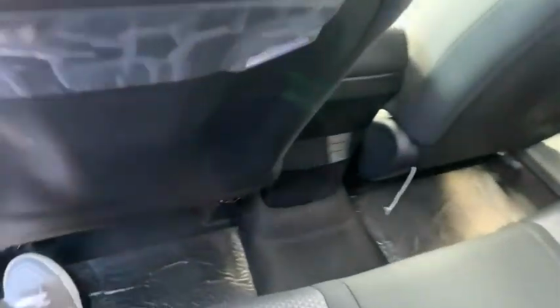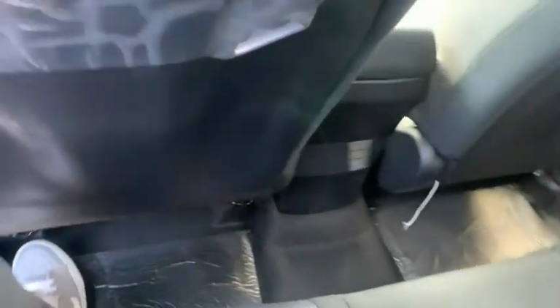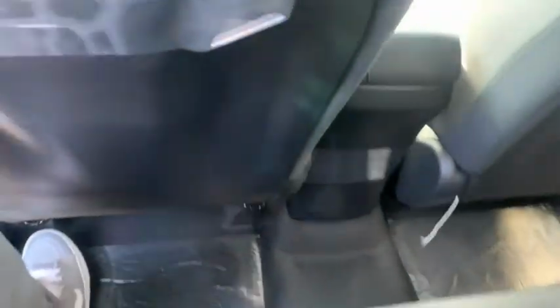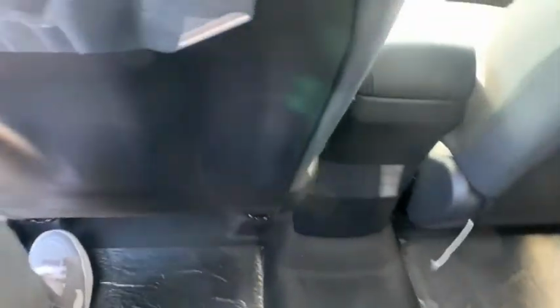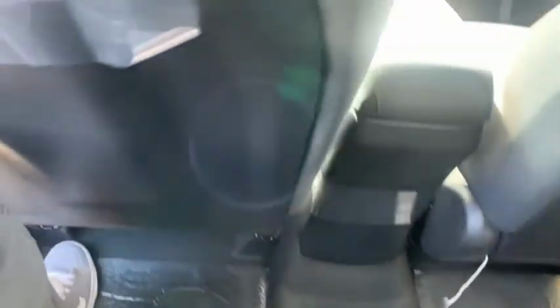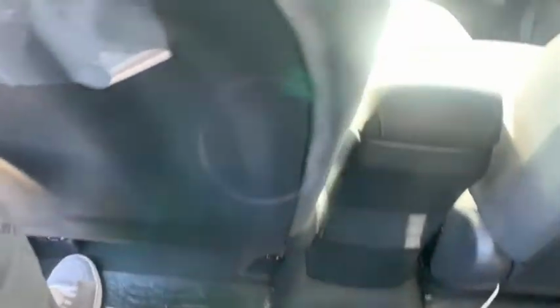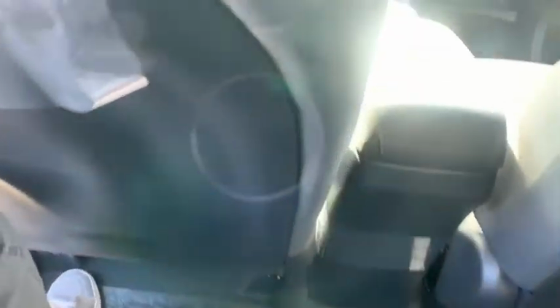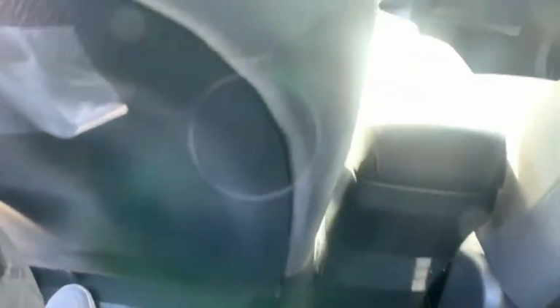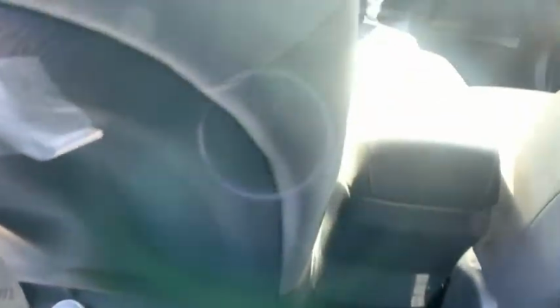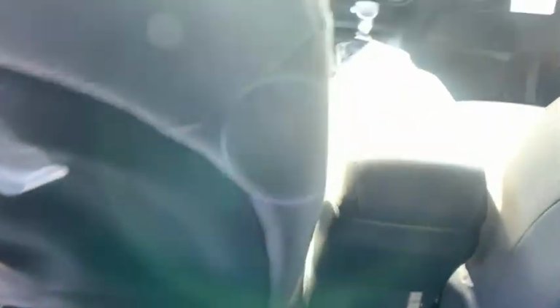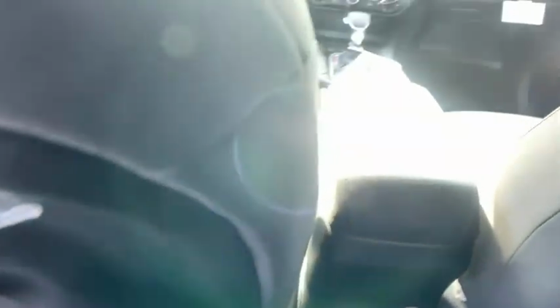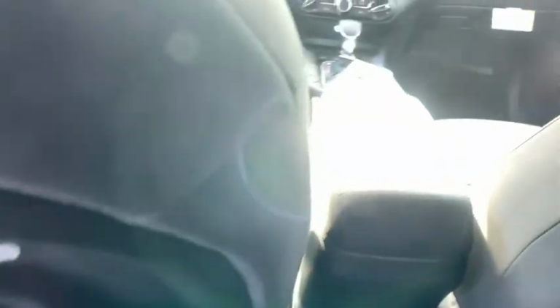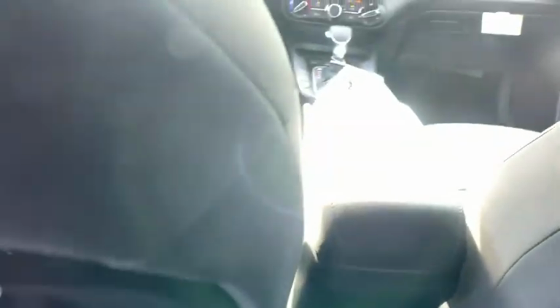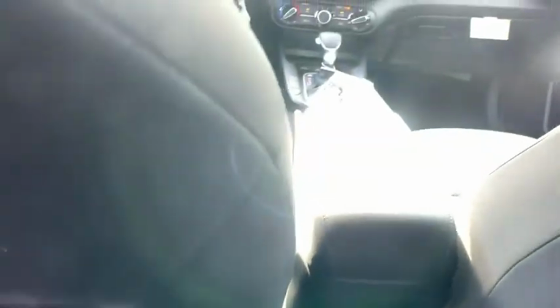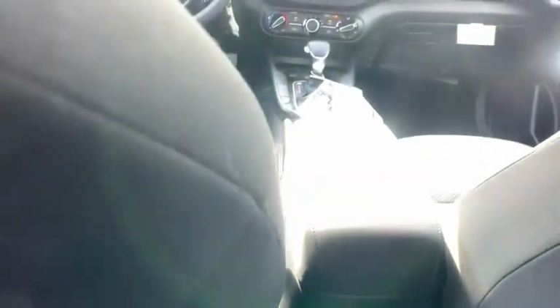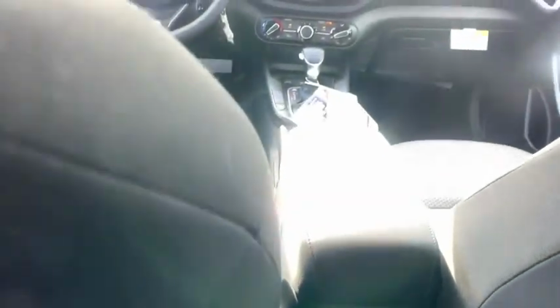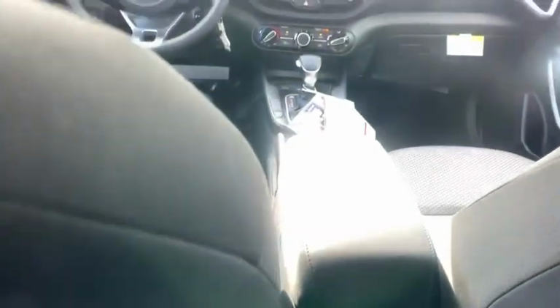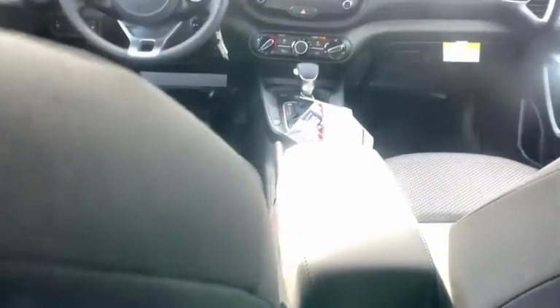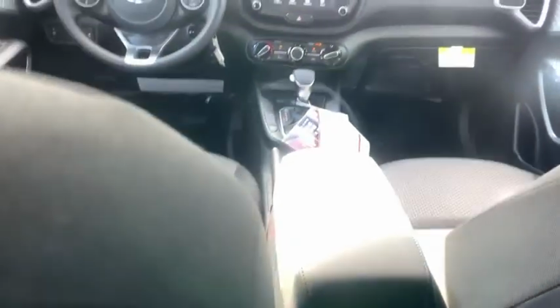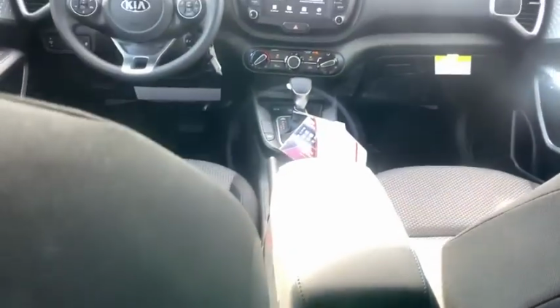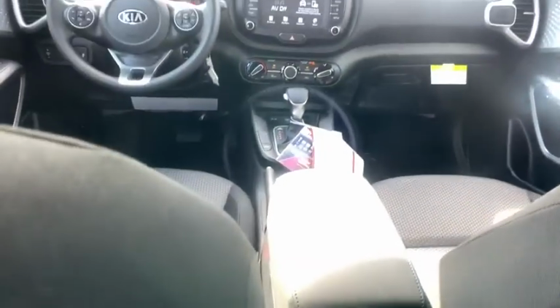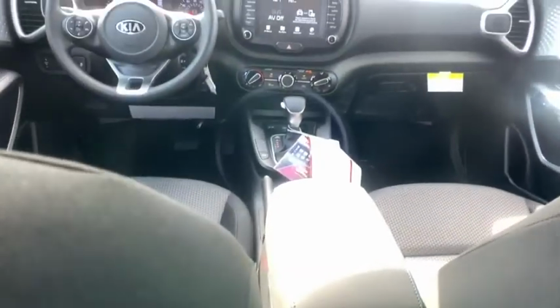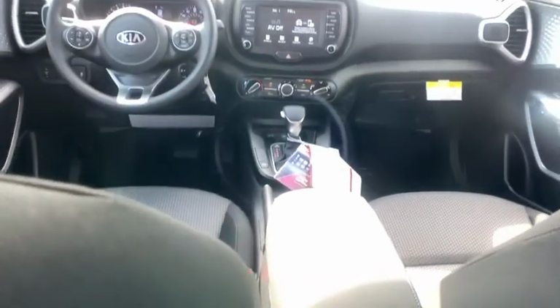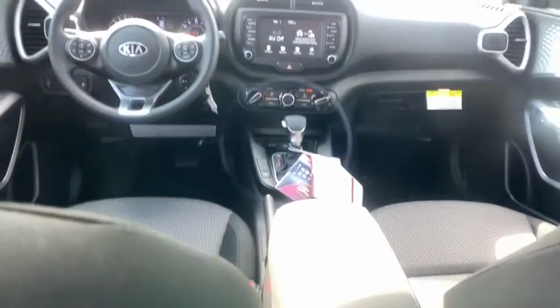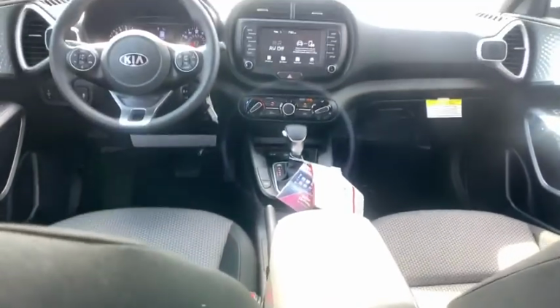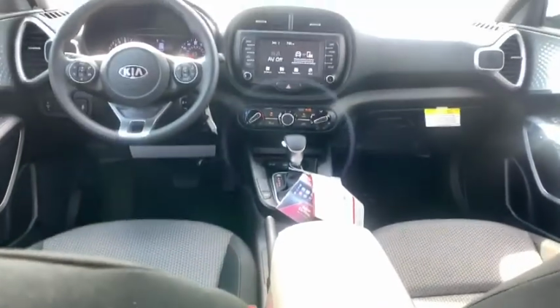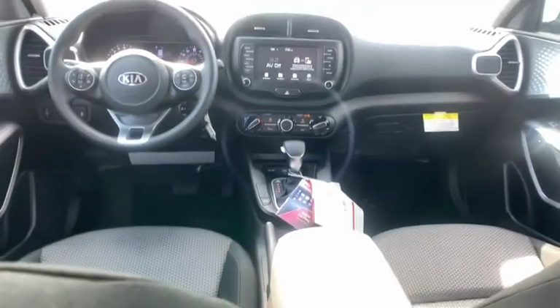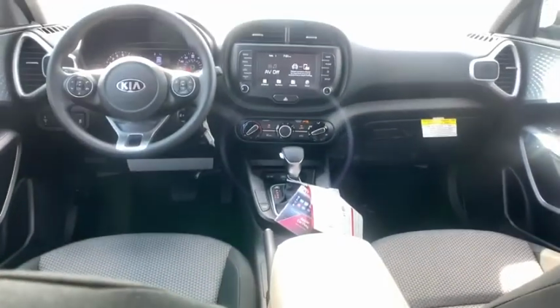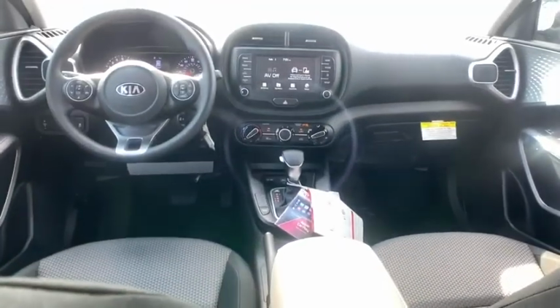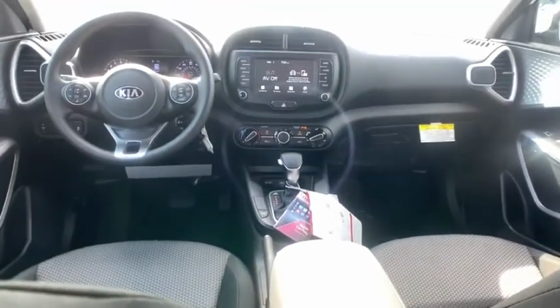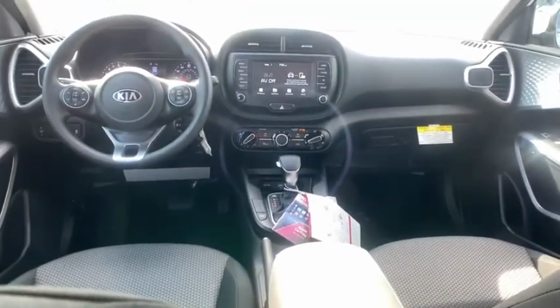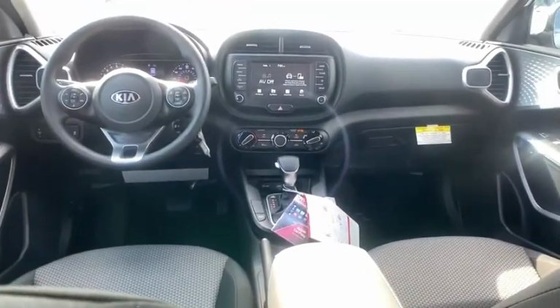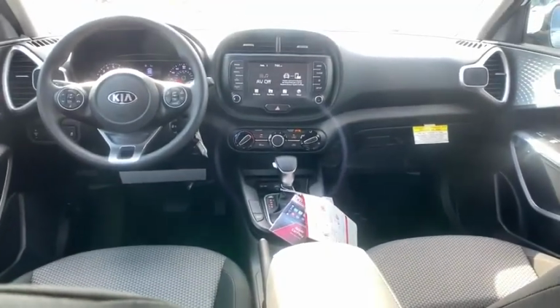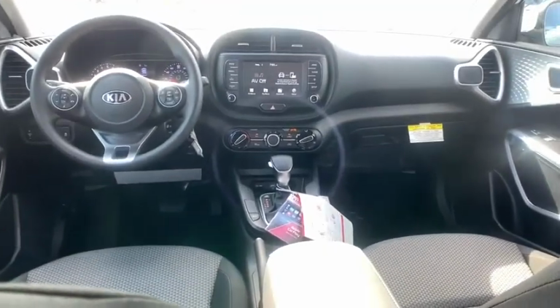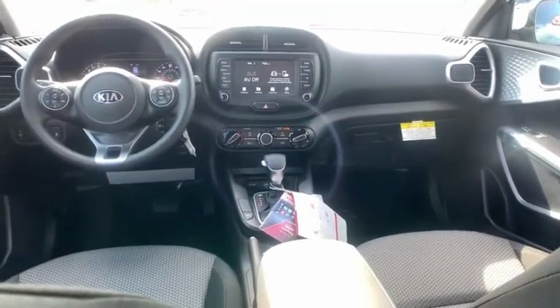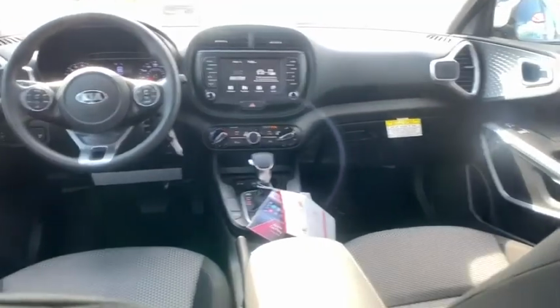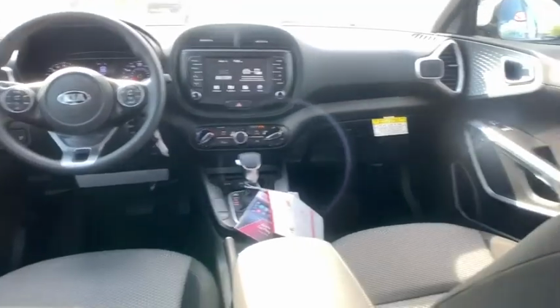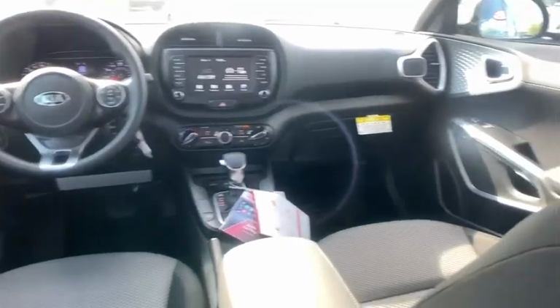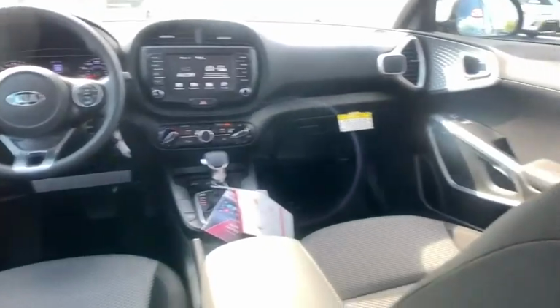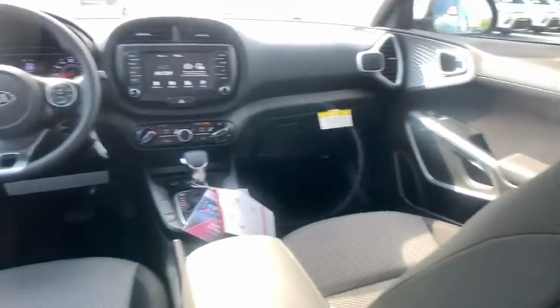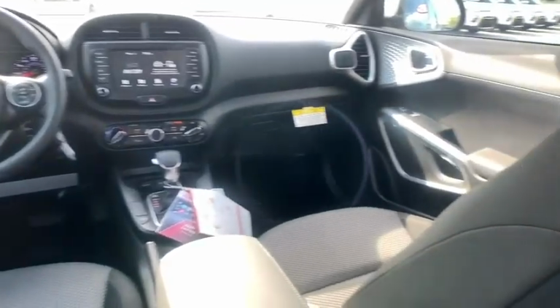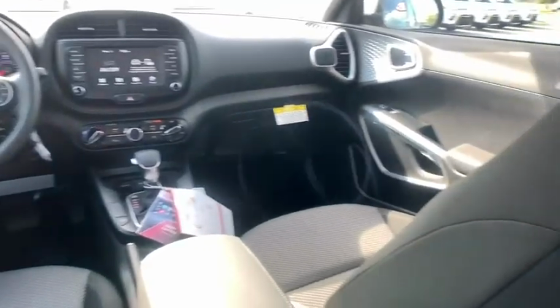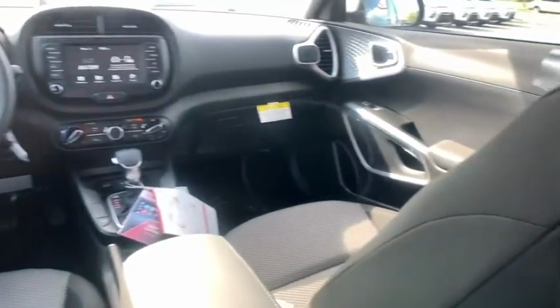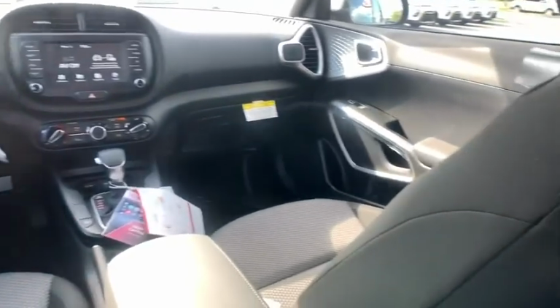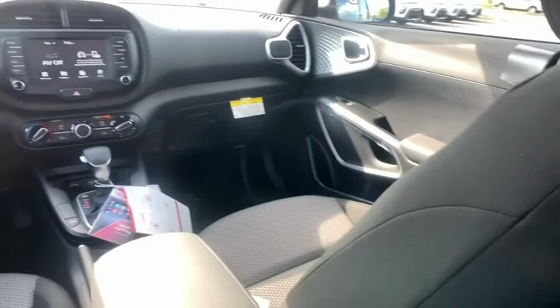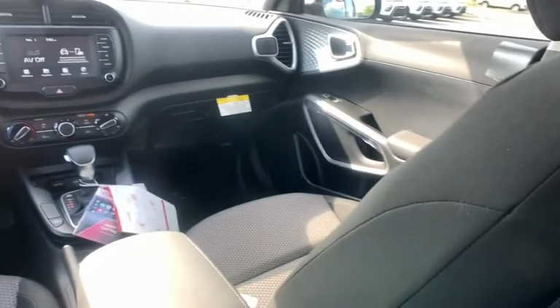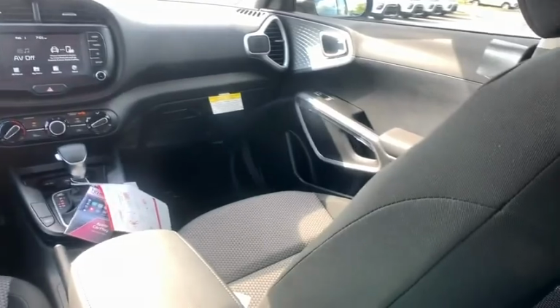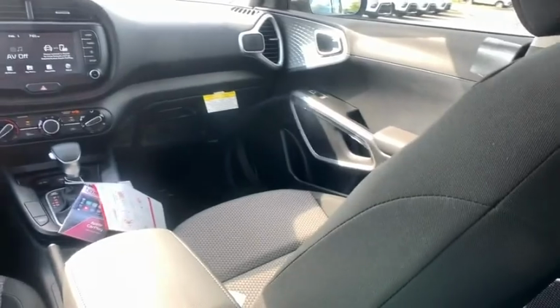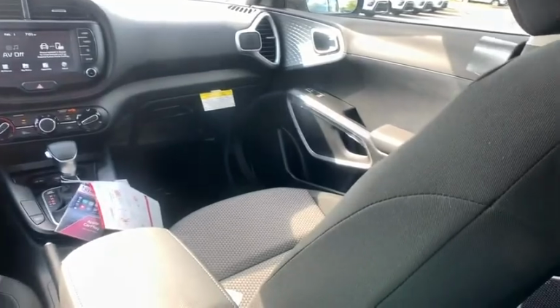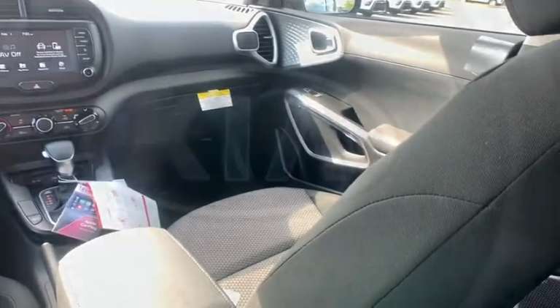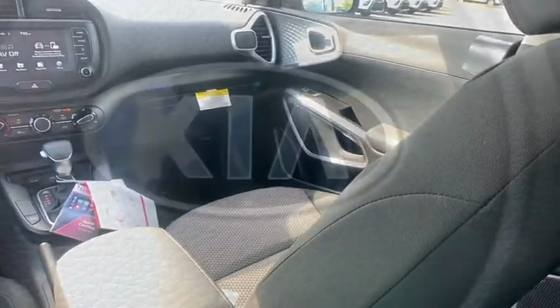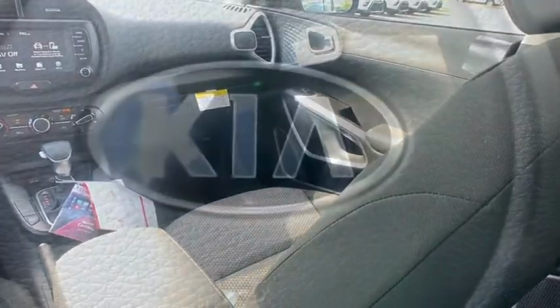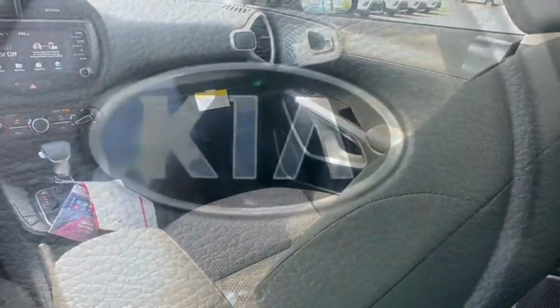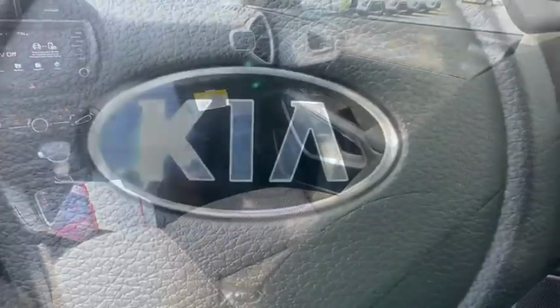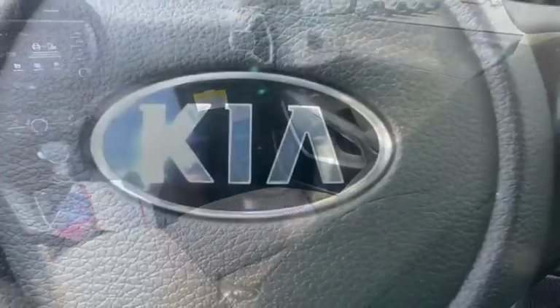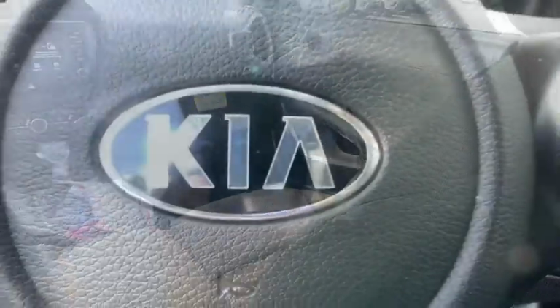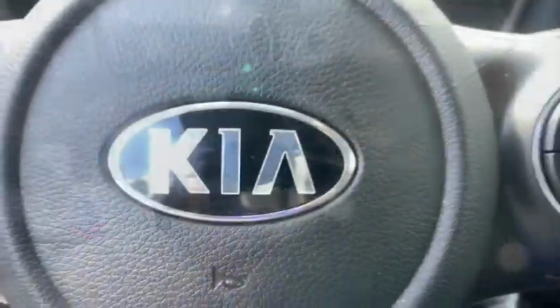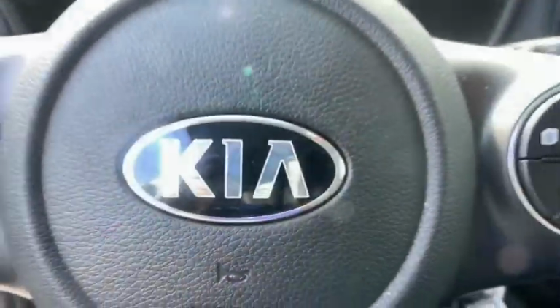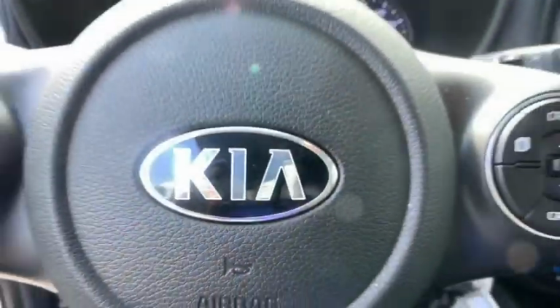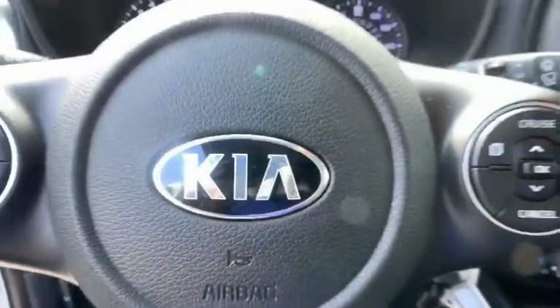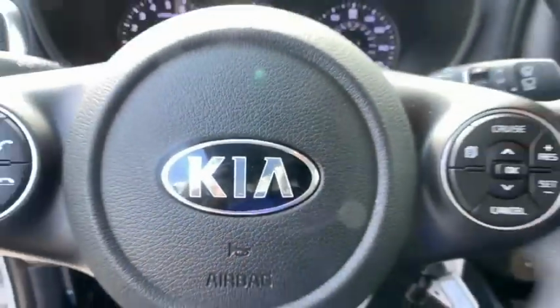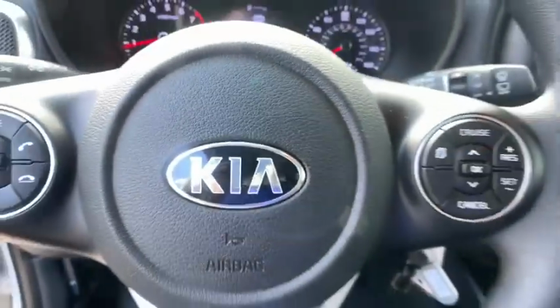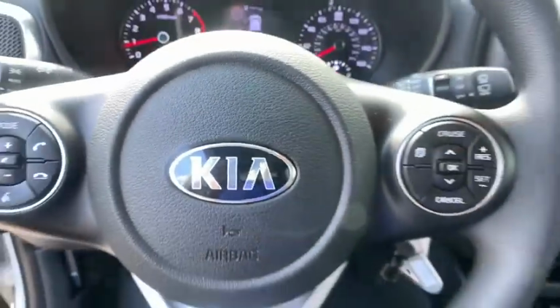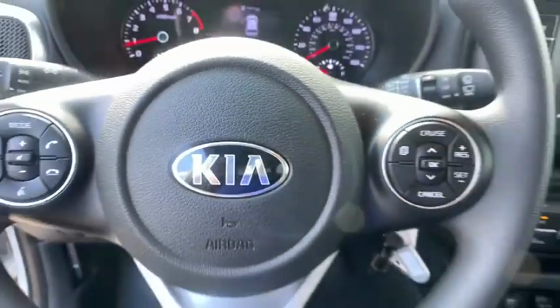Carpeted floor mats, brake assist, rear window wiper, cloth seat trim, driver vanity mirror, front reading lamp, tilt steering wheel.